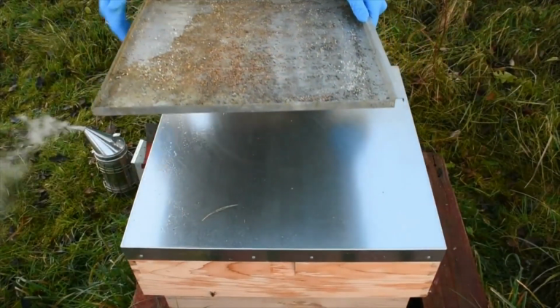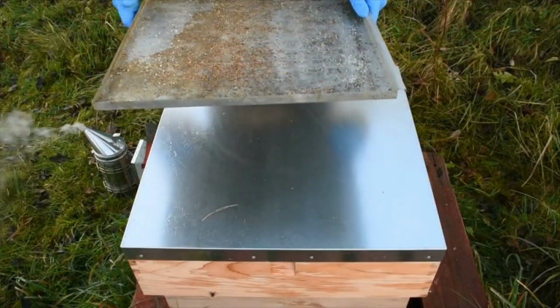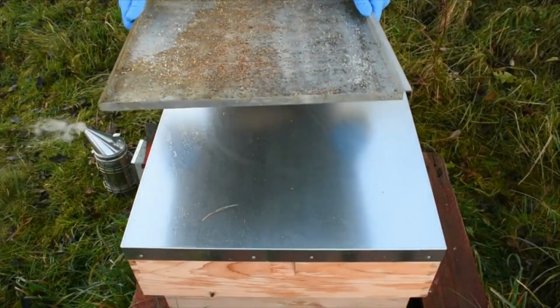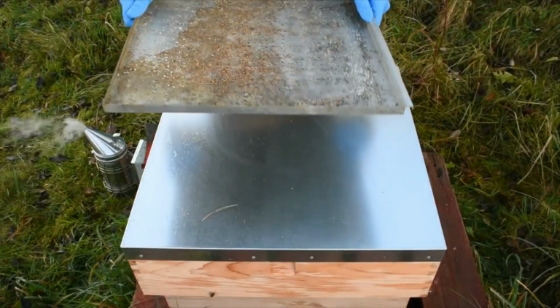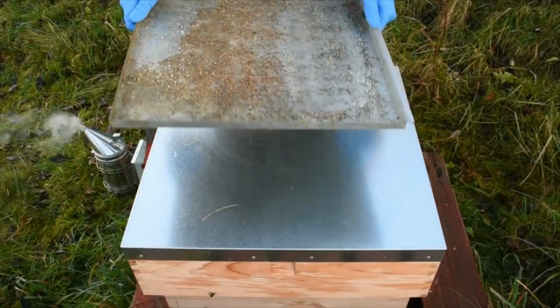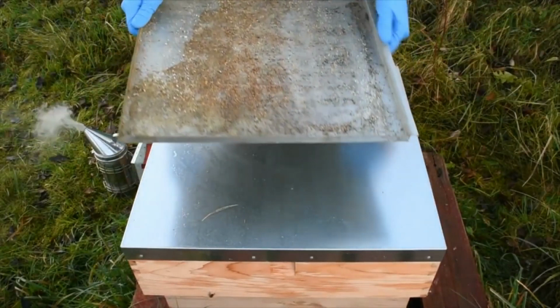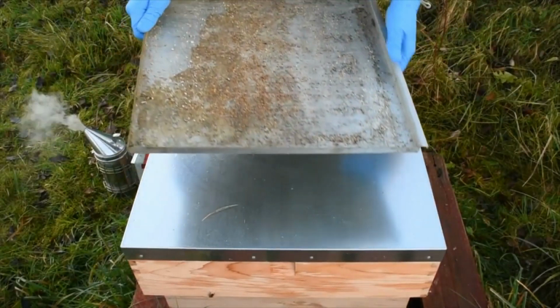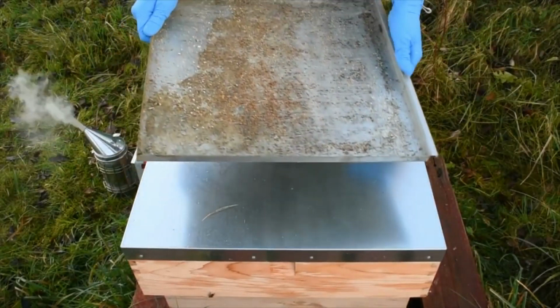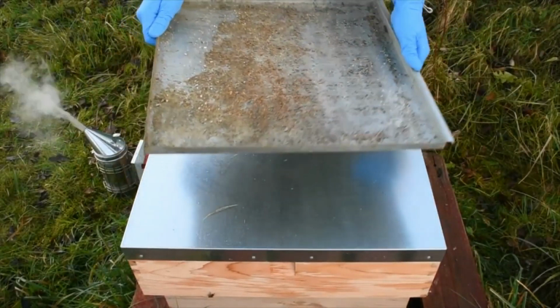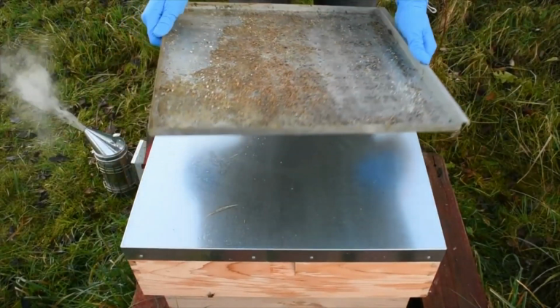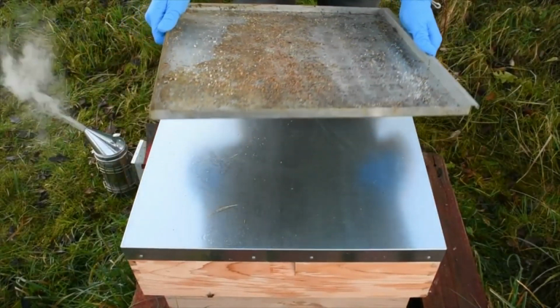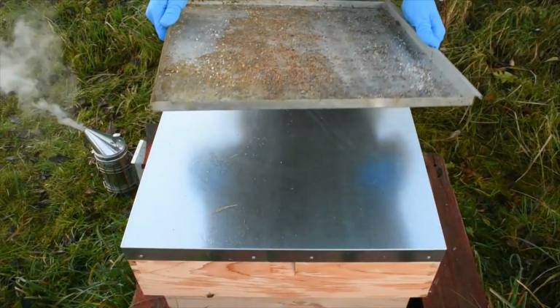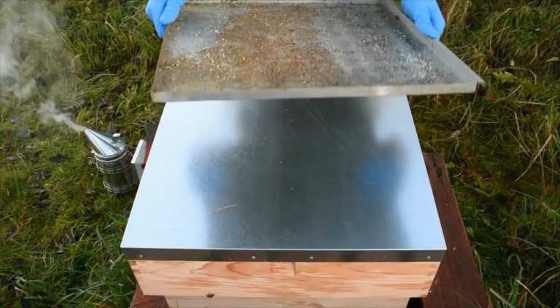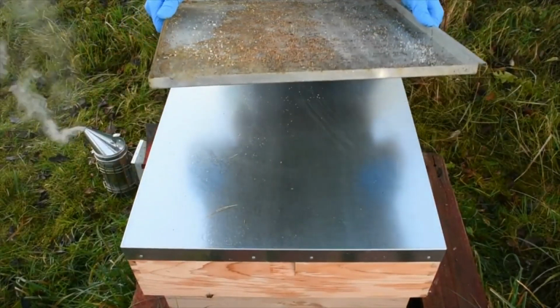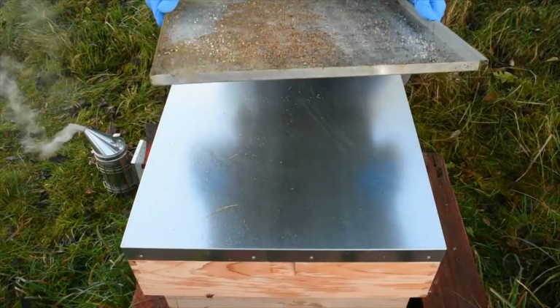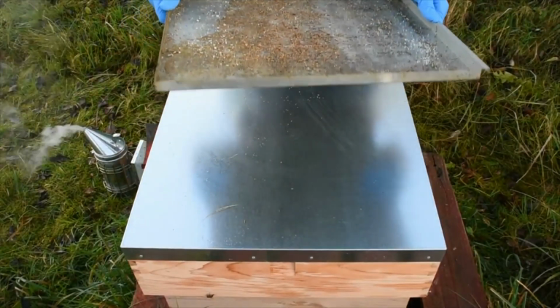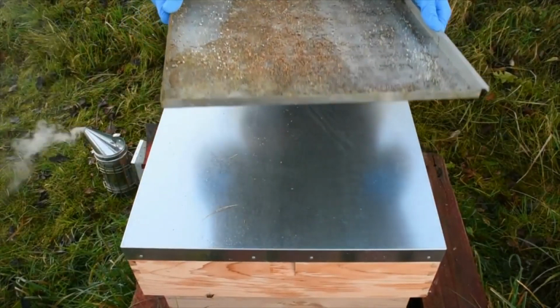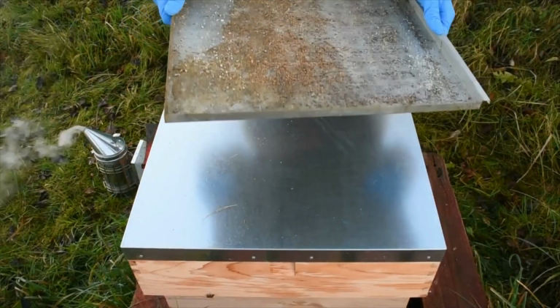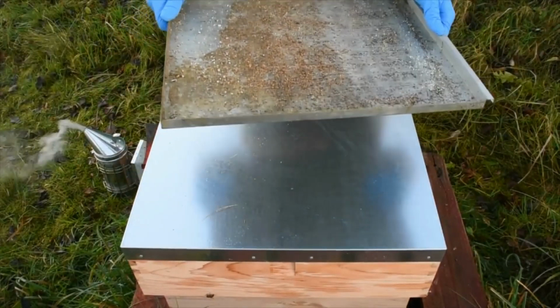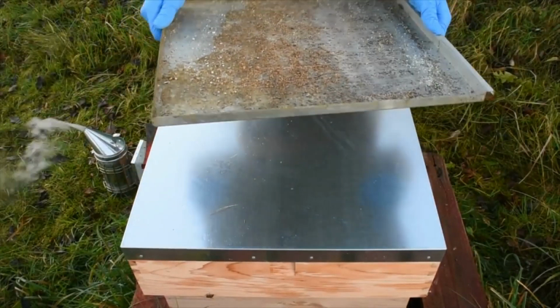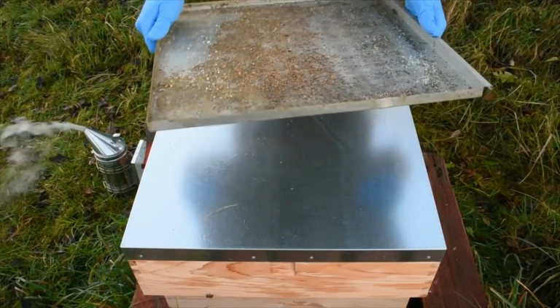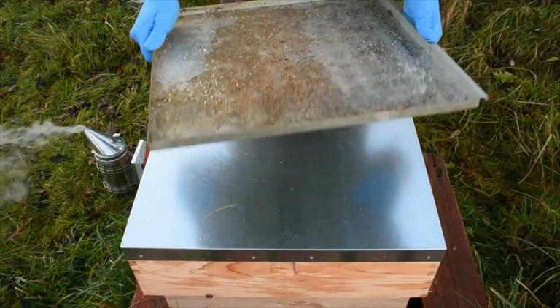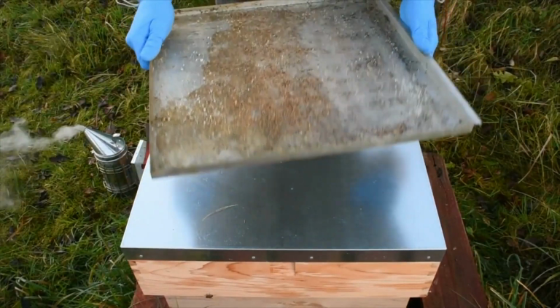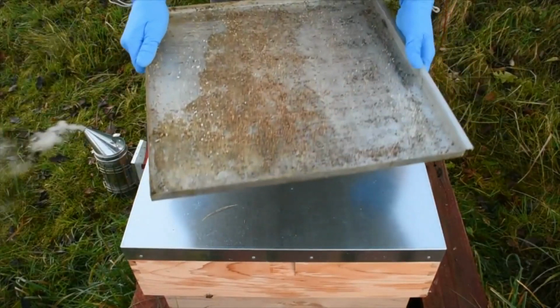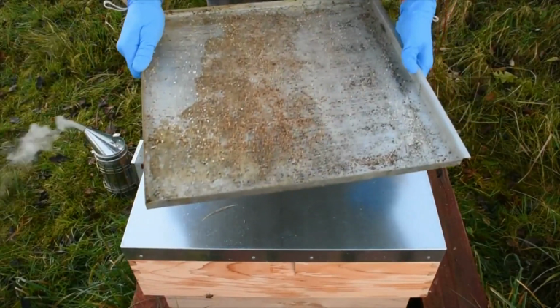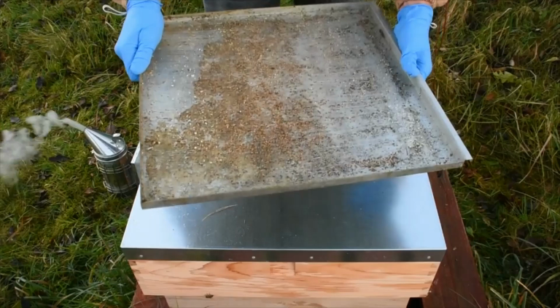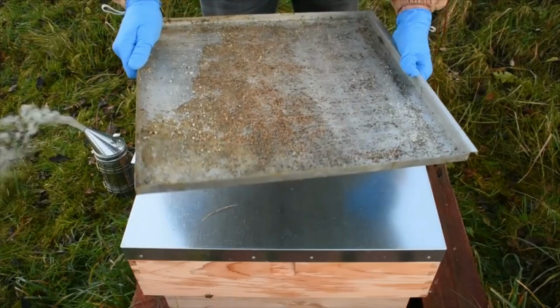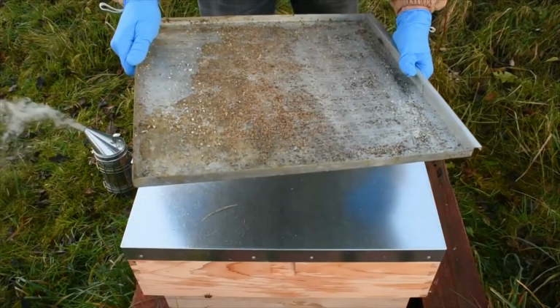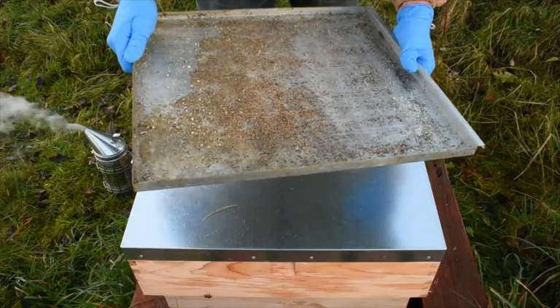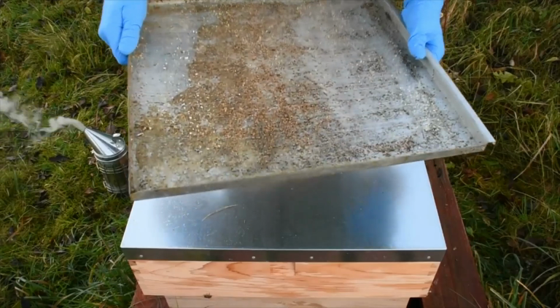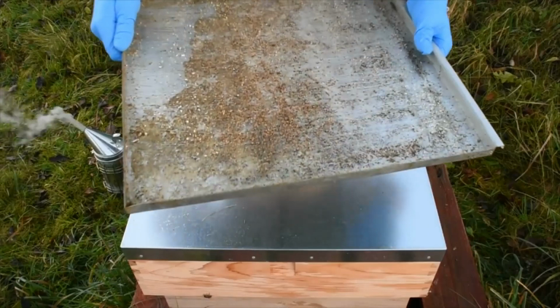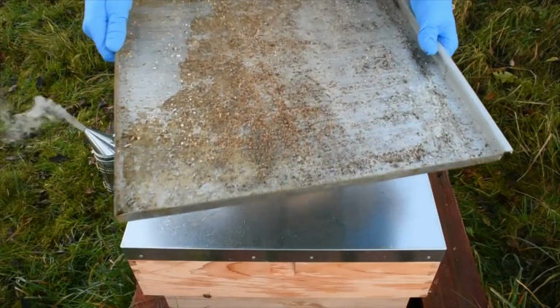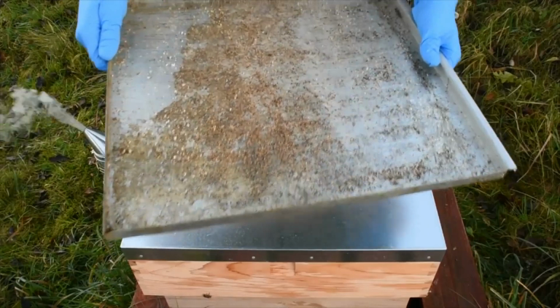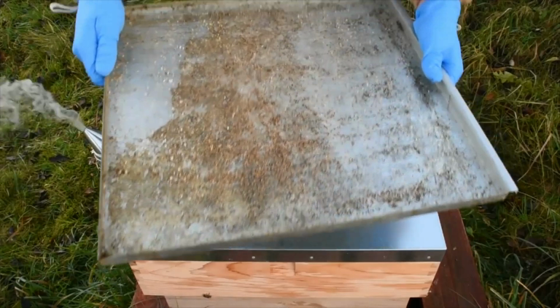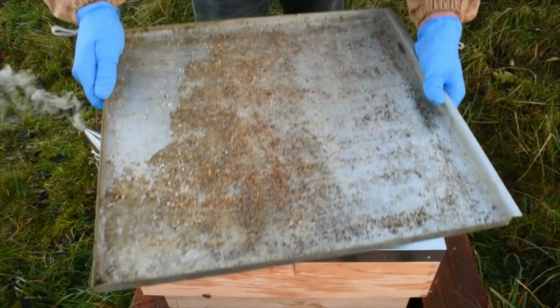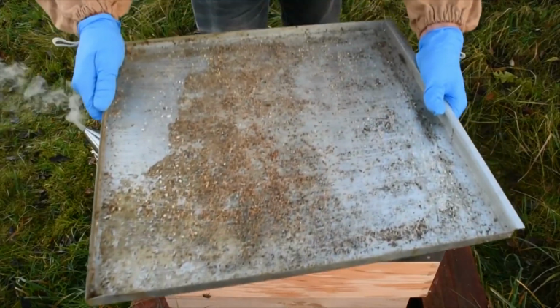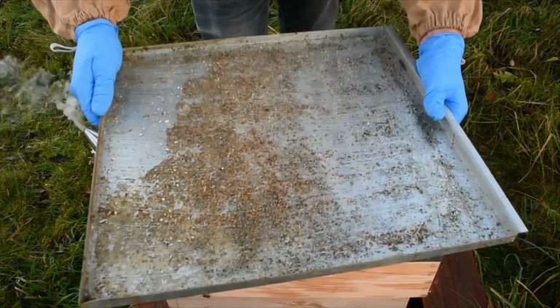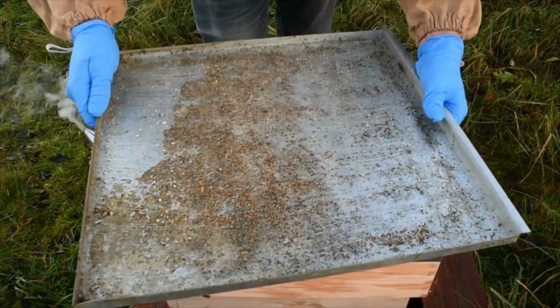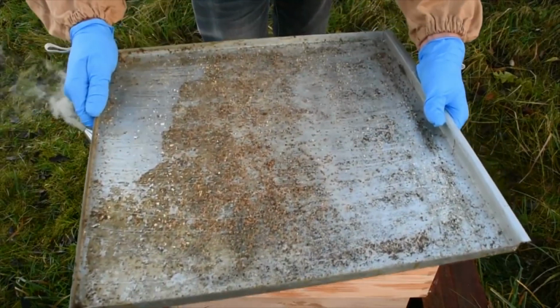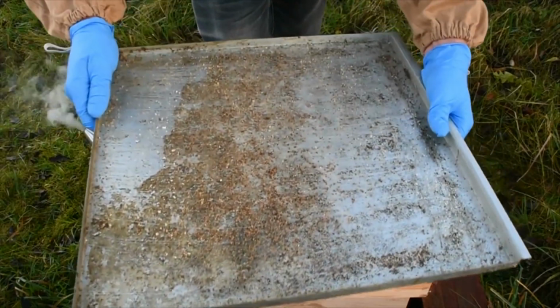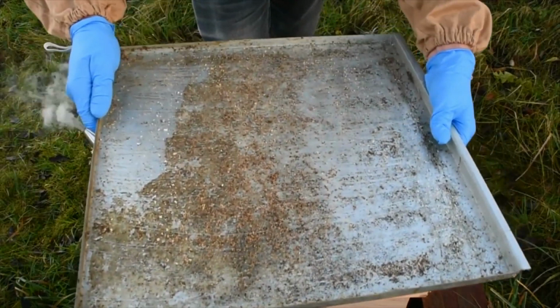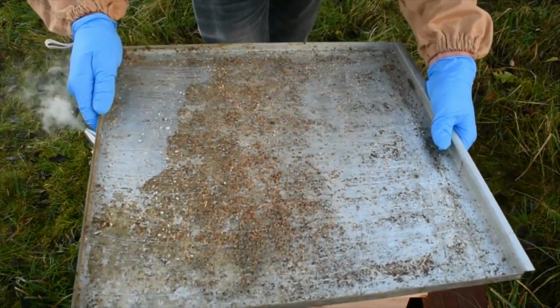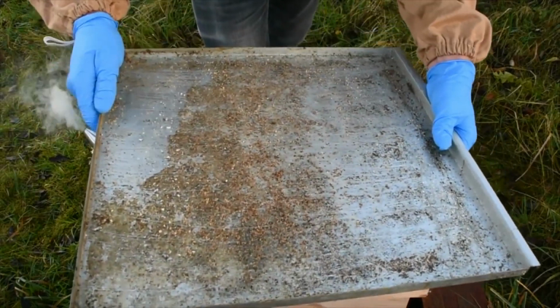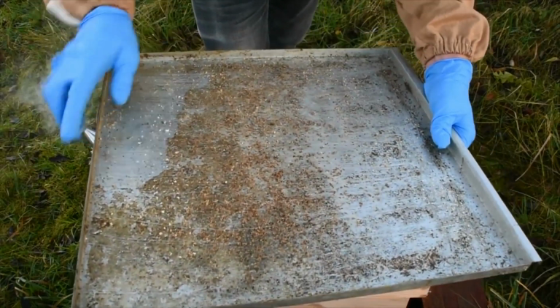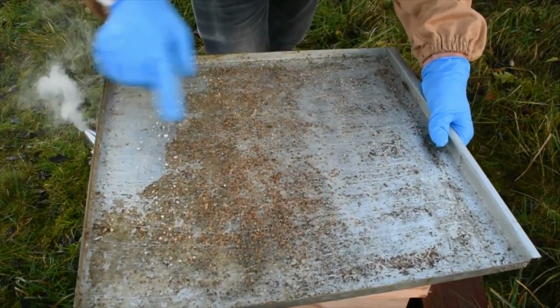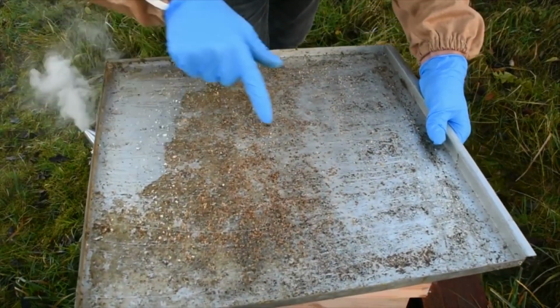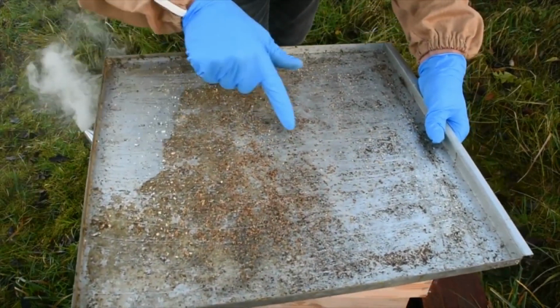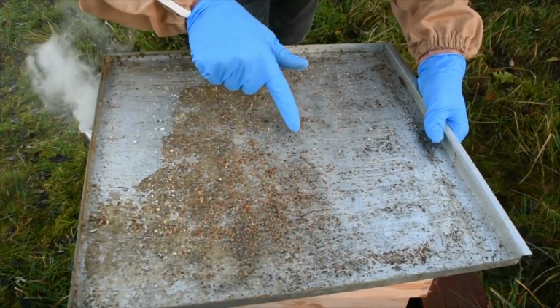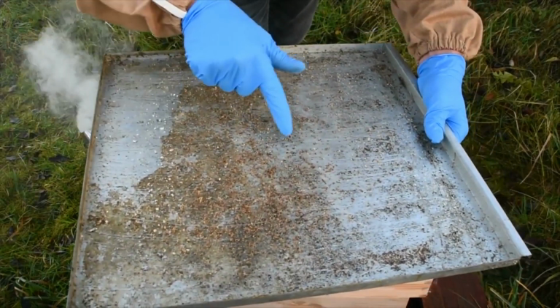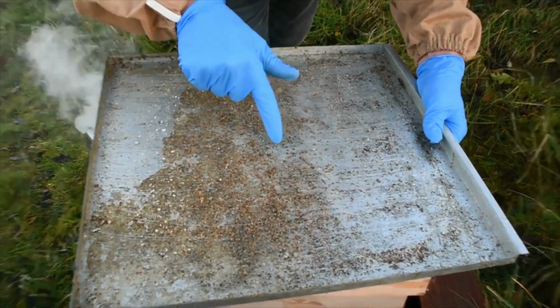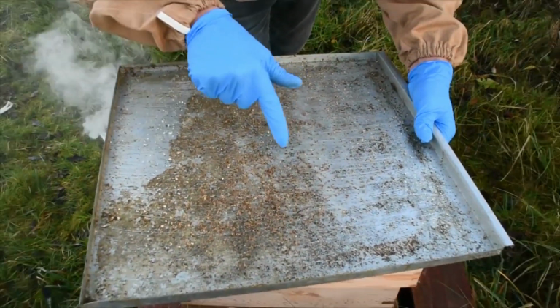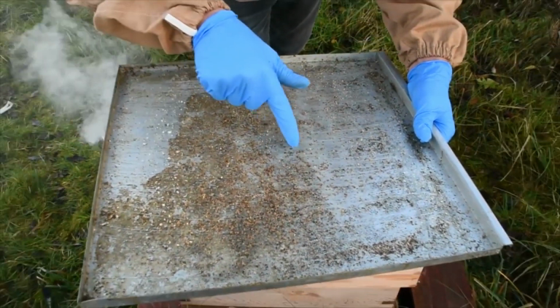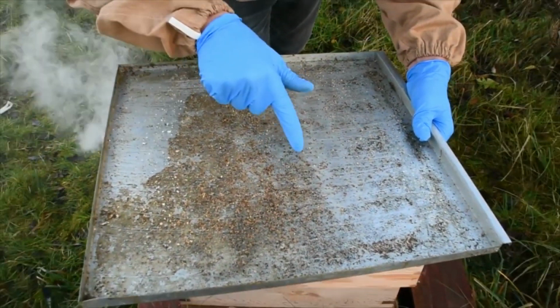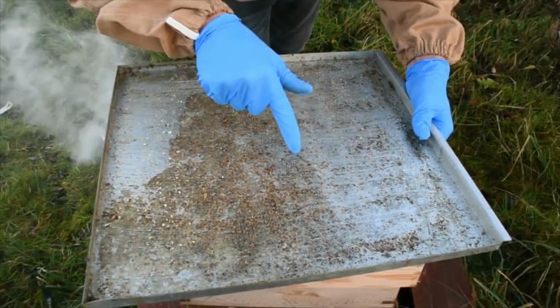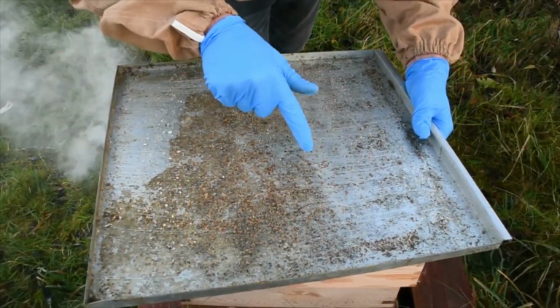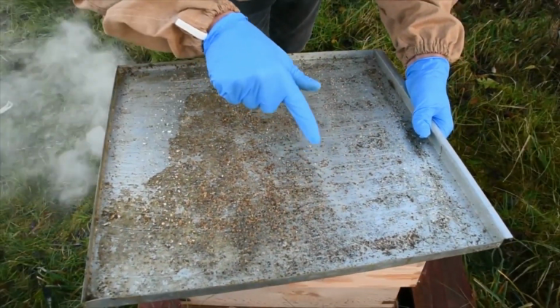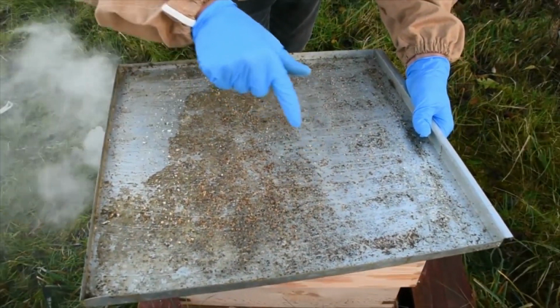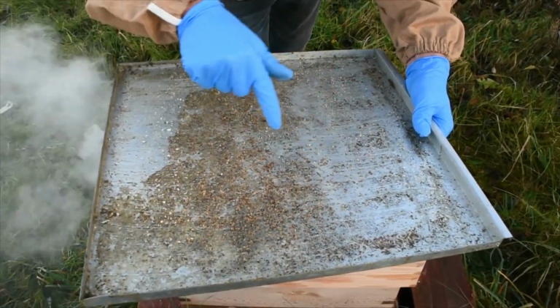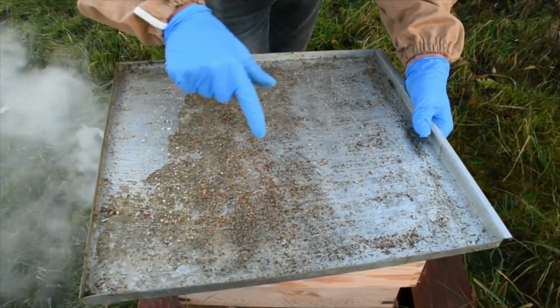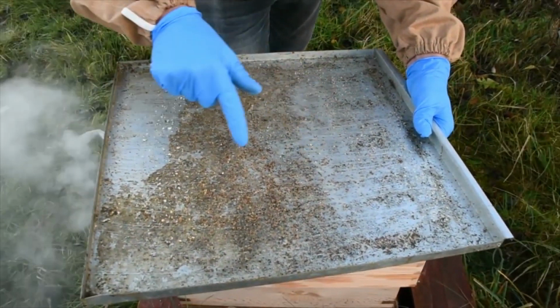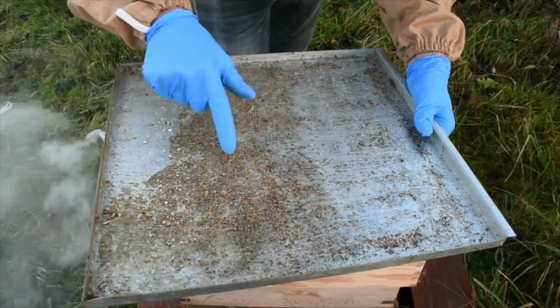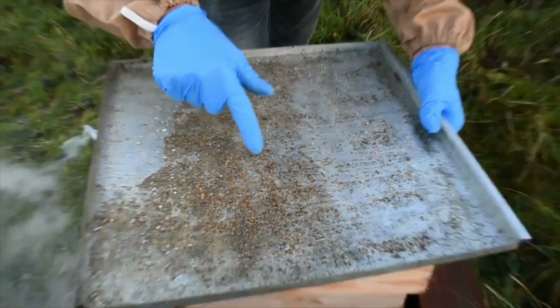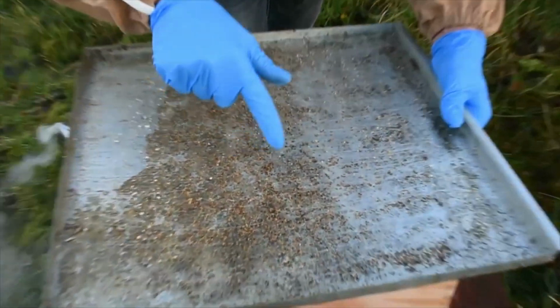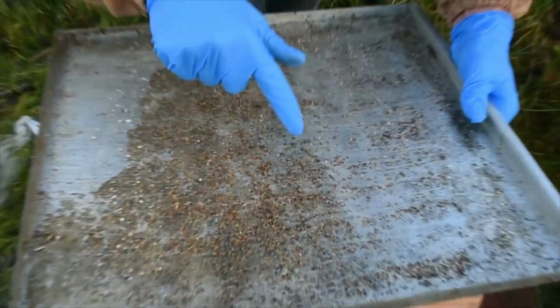There's the ViroTray from the hive we did it previously. You can see loads of mites on the floor.